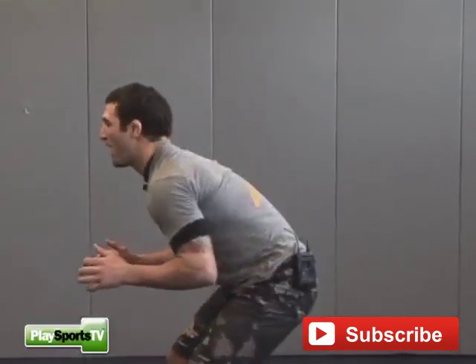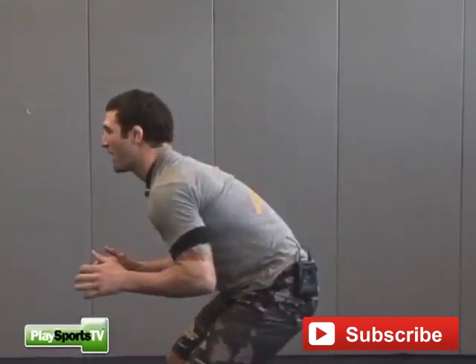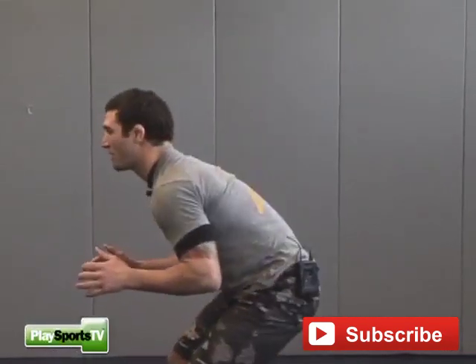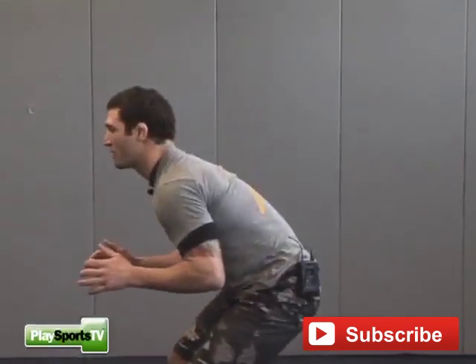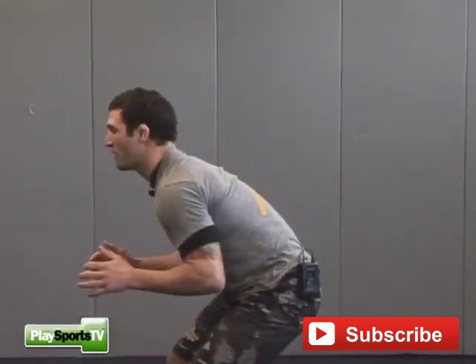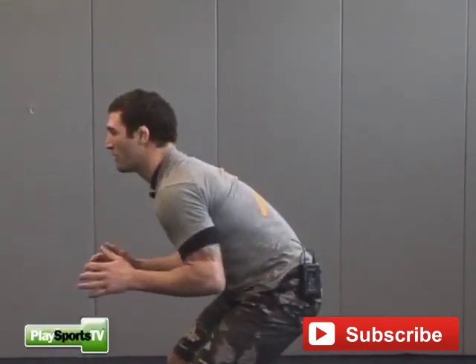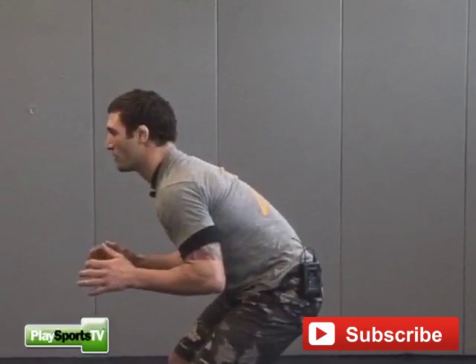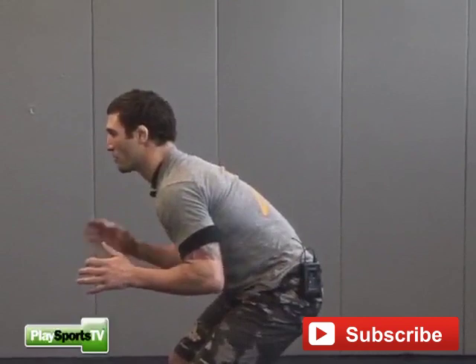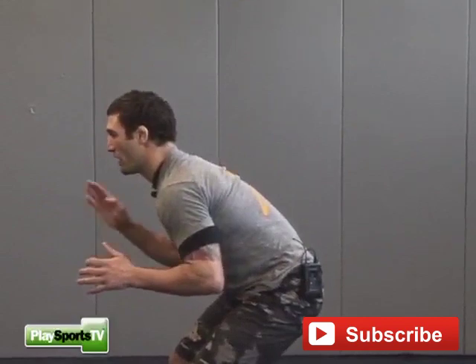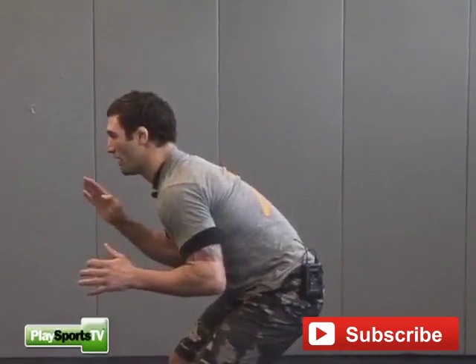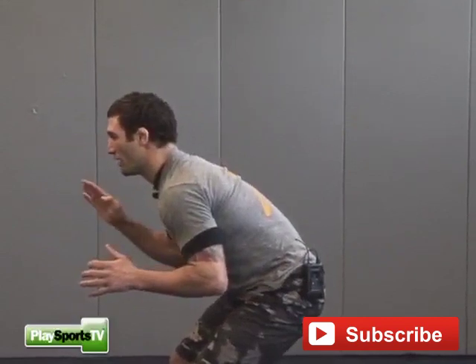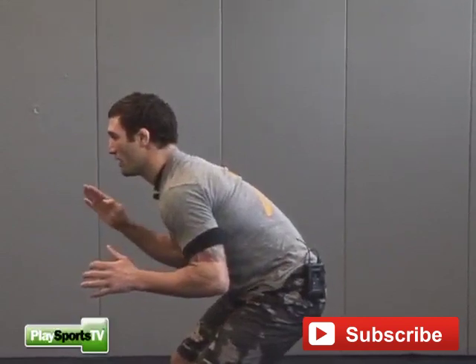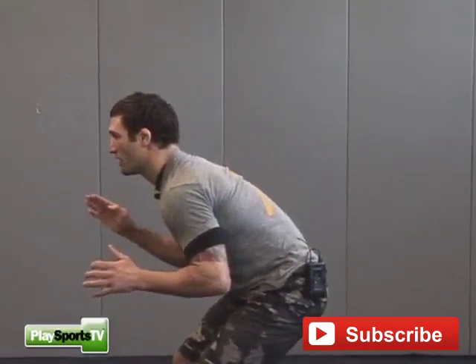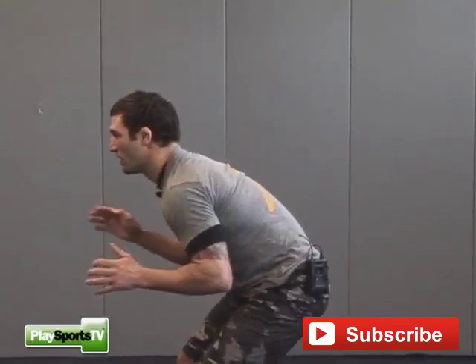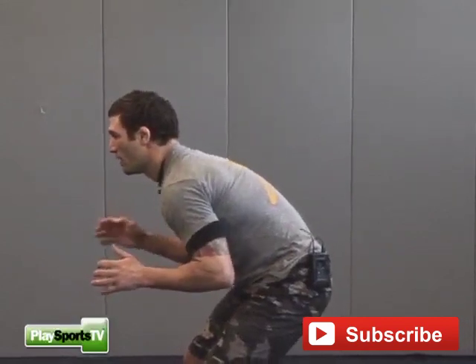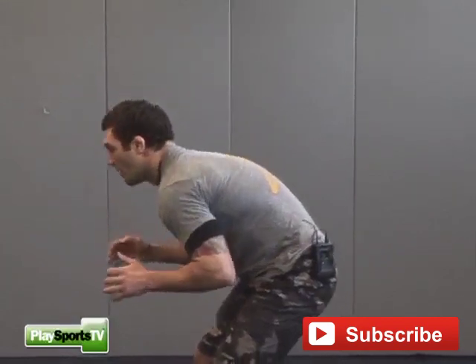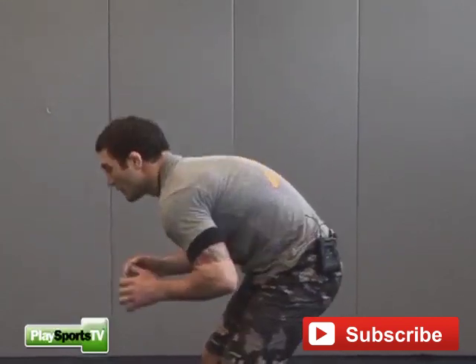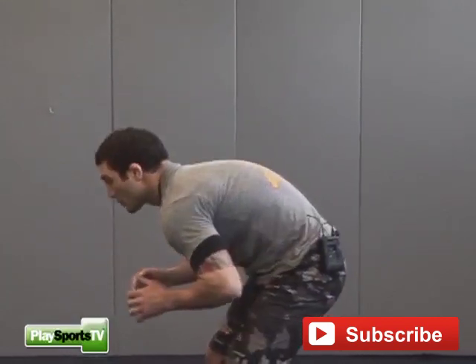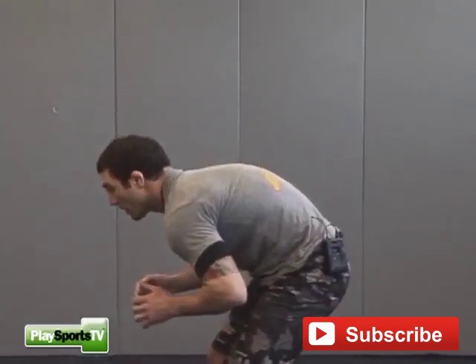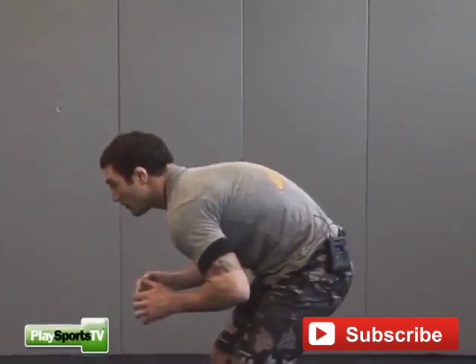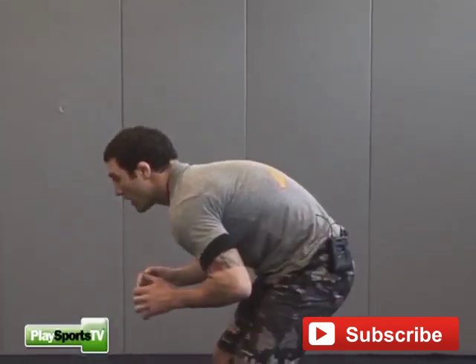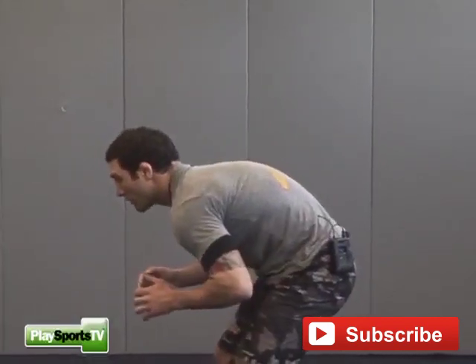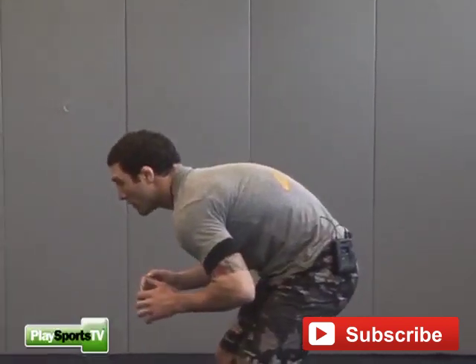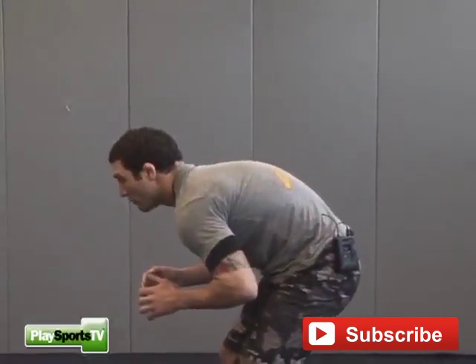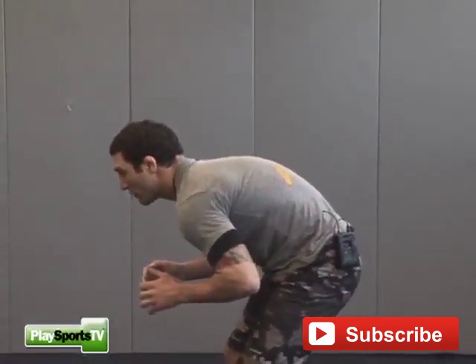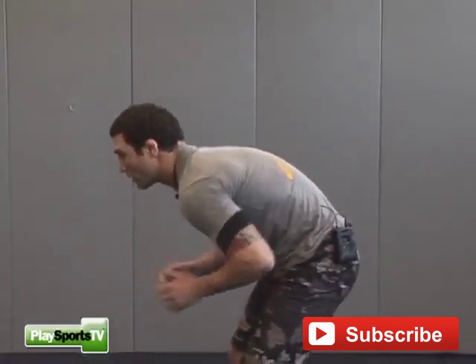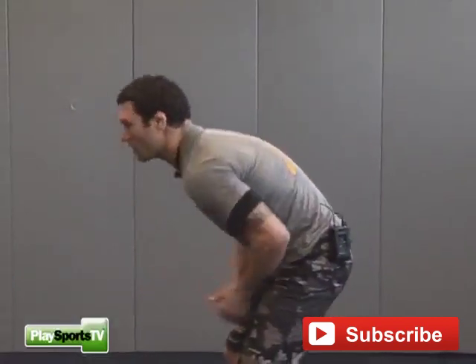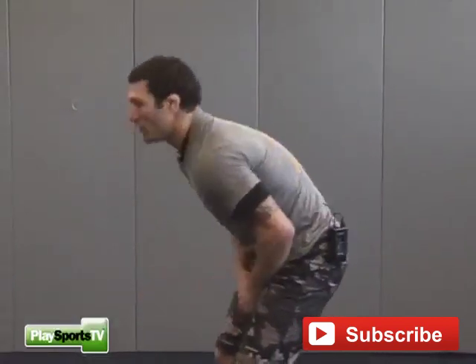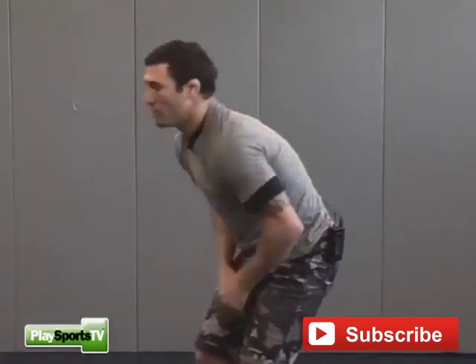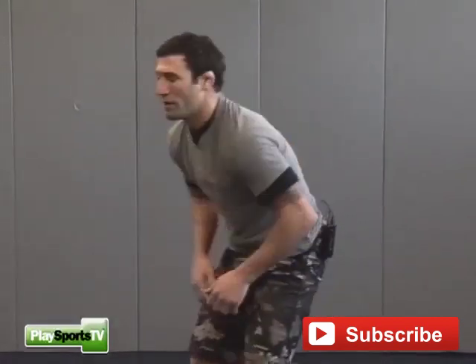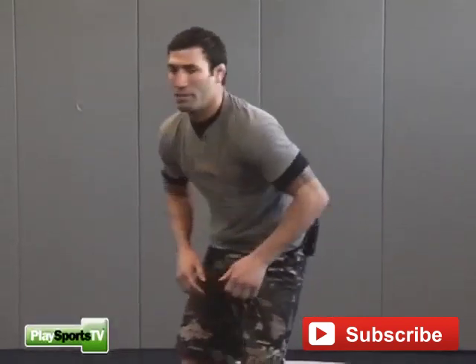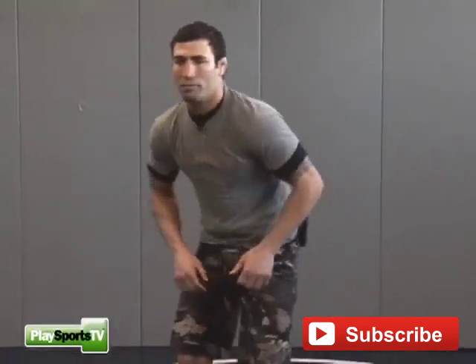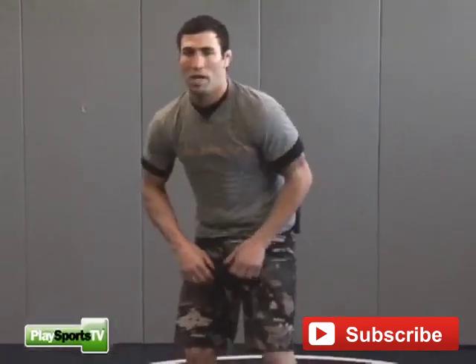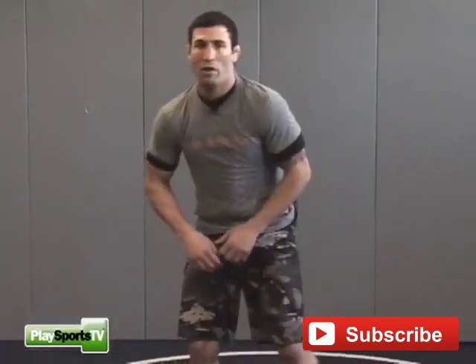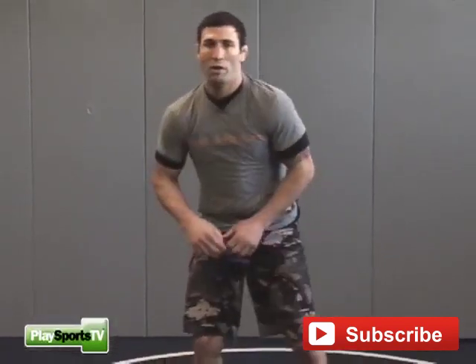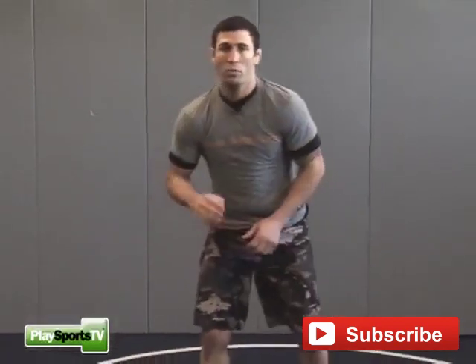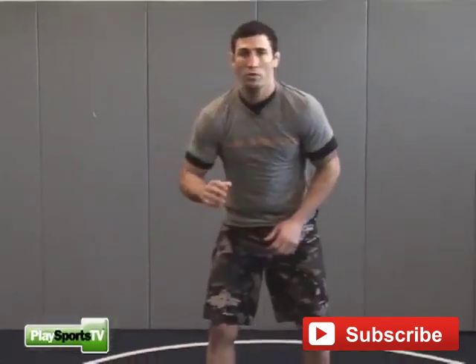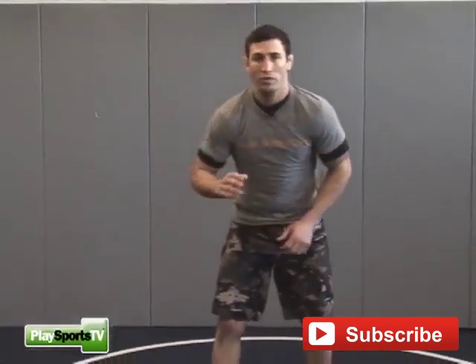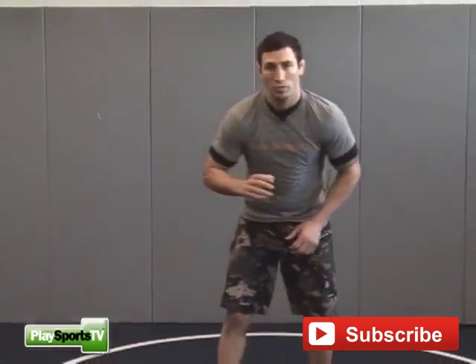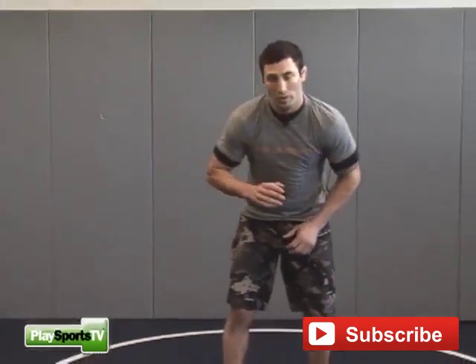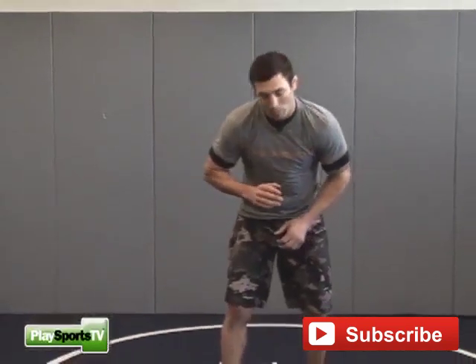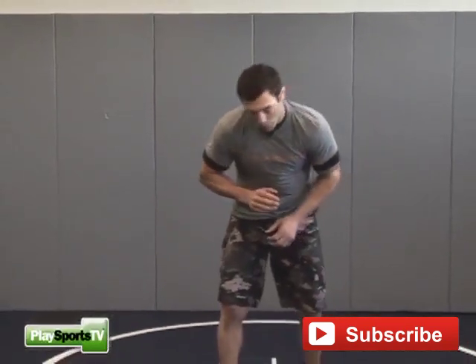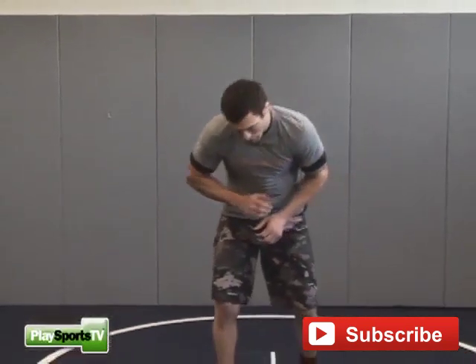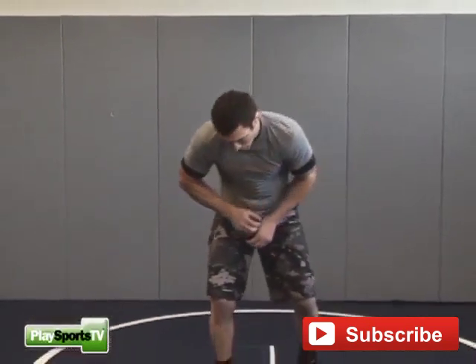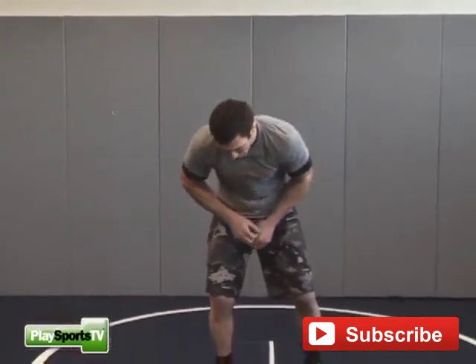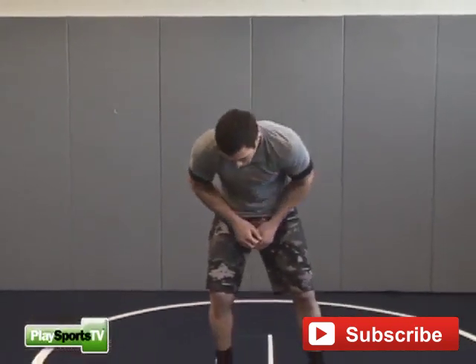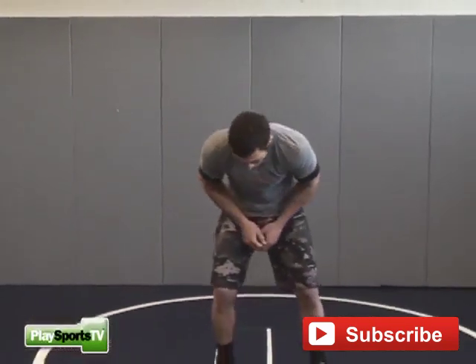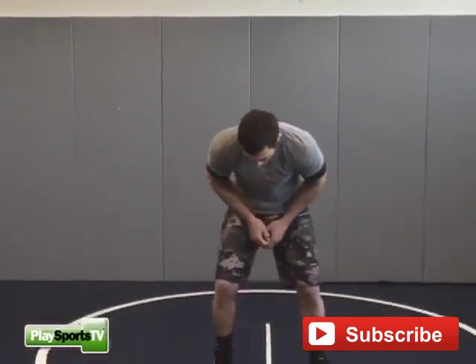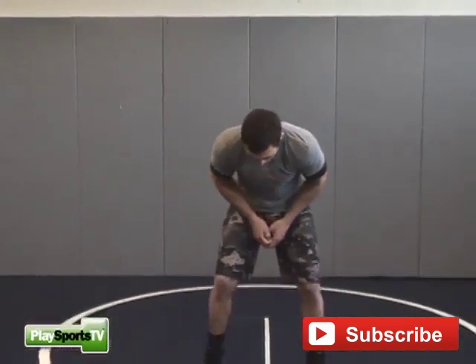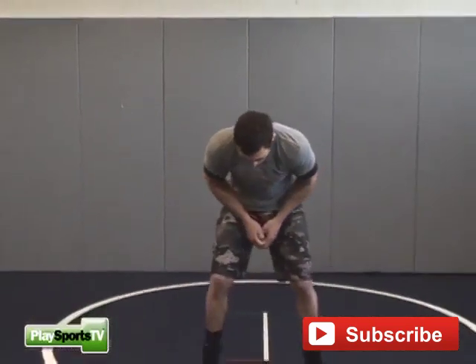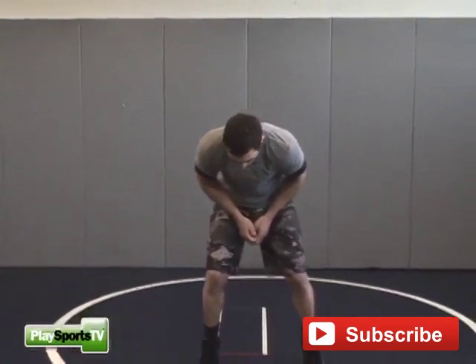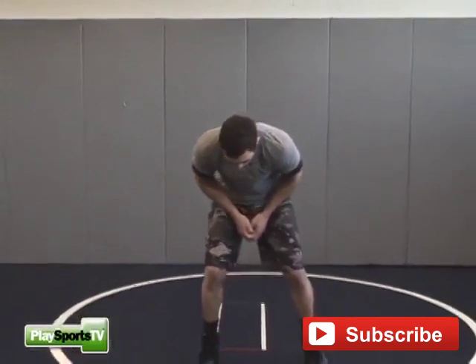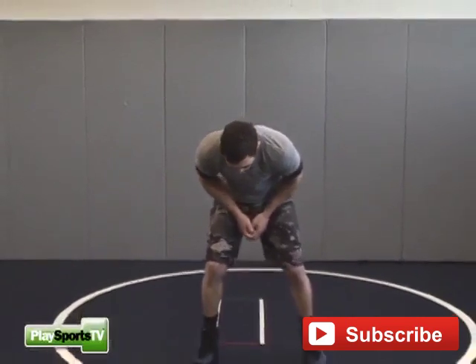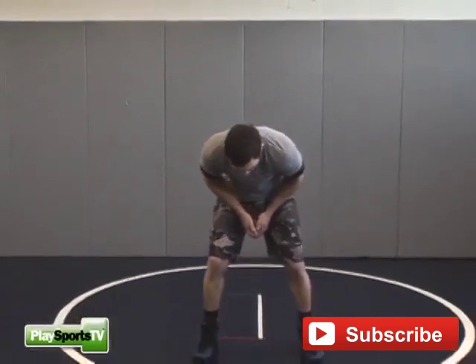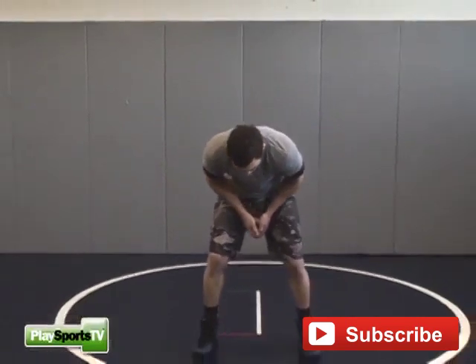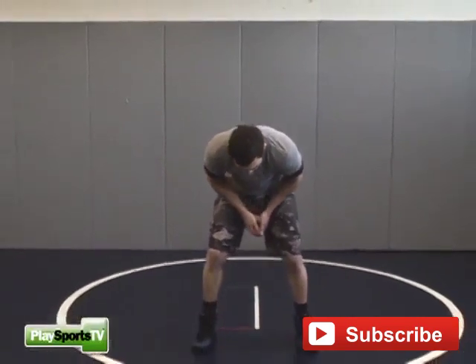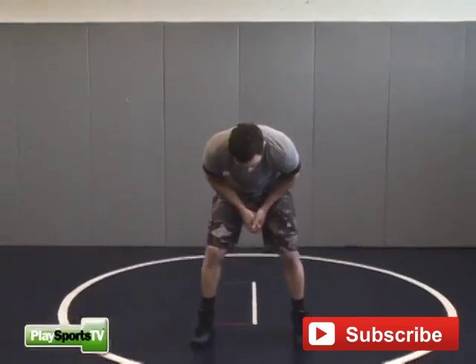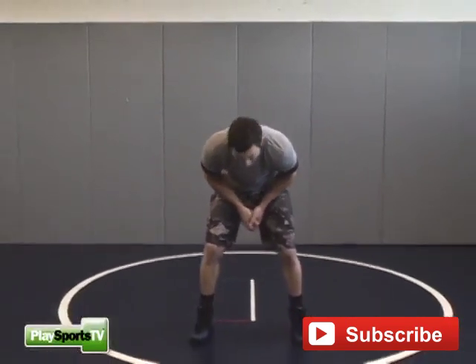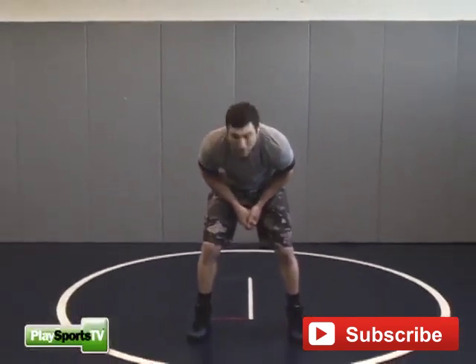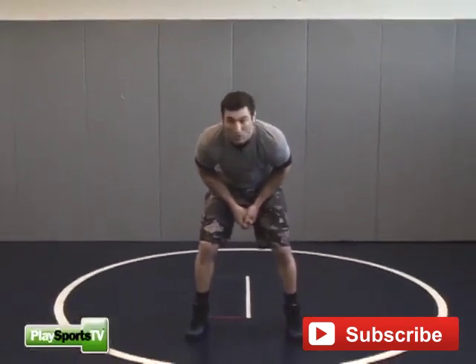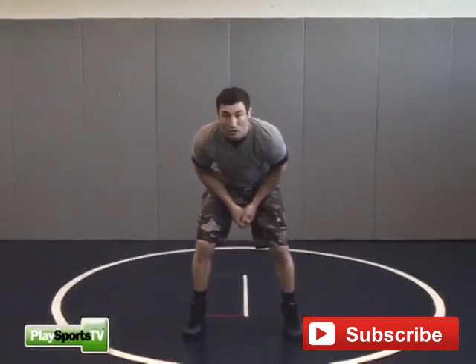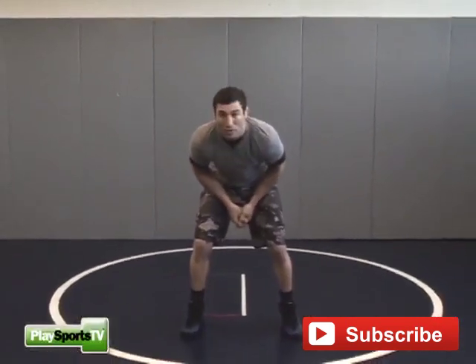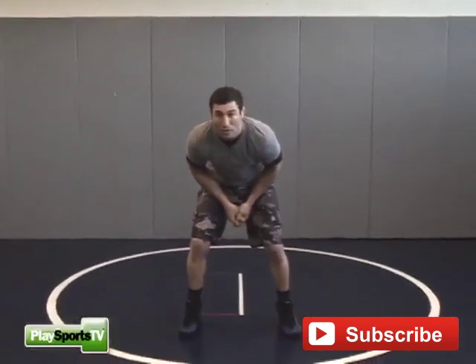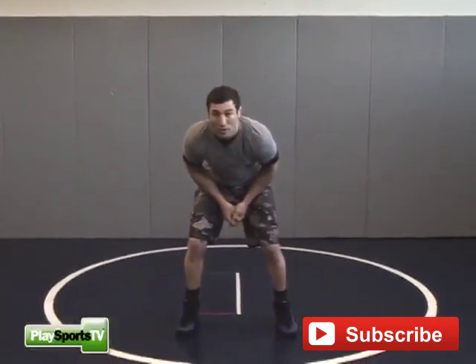My back is straight like this — I'm going to try and round it over. How I move is really important too. I'm going to try and keep a square stance to start.